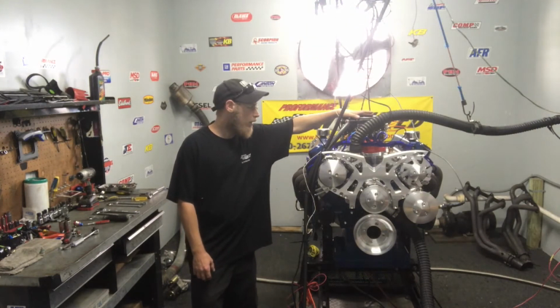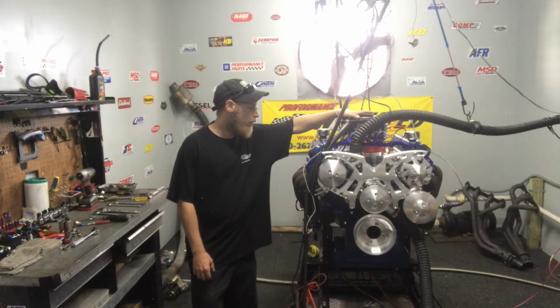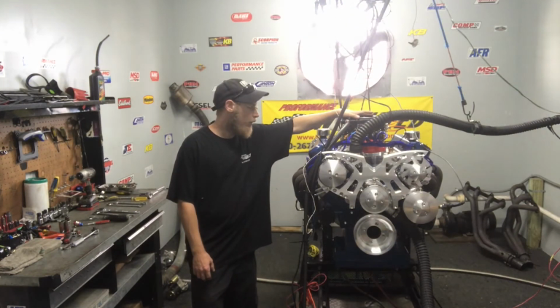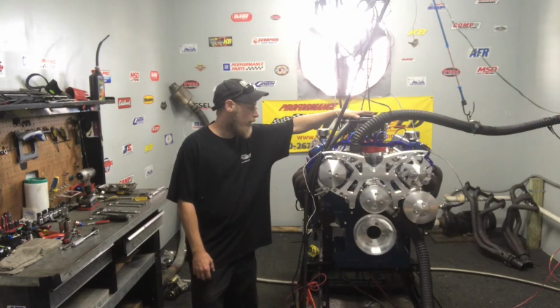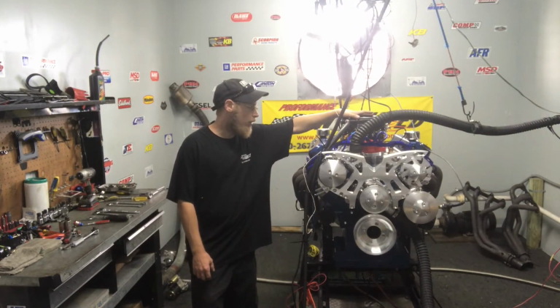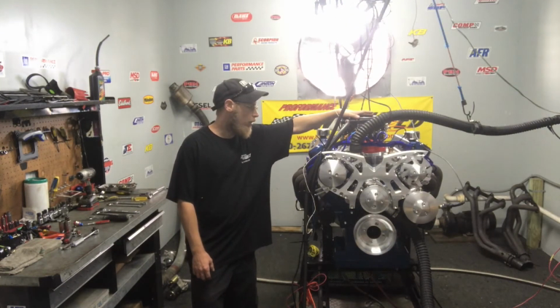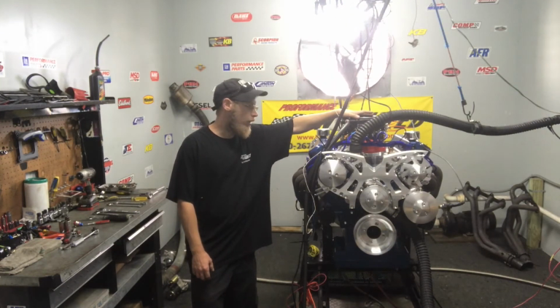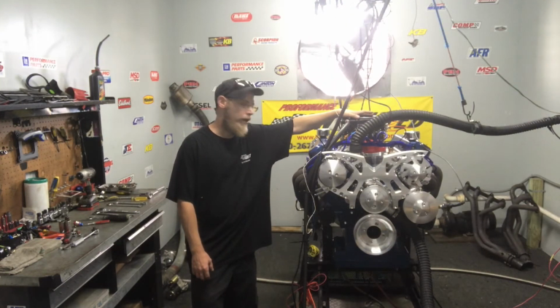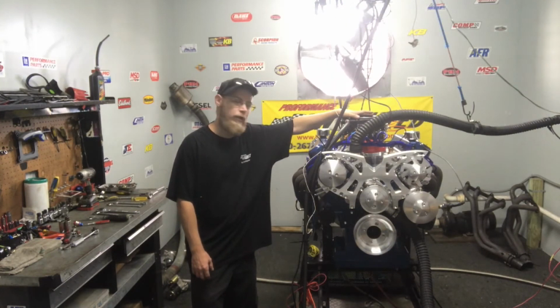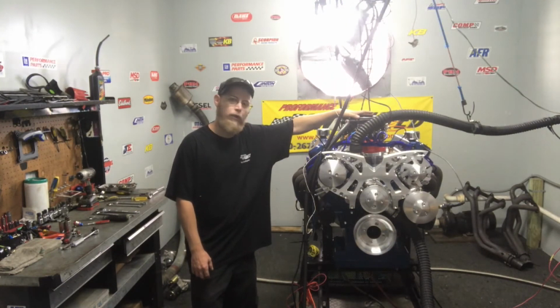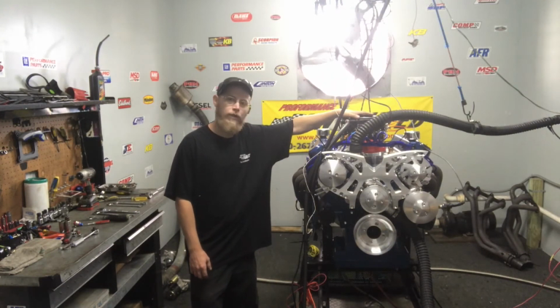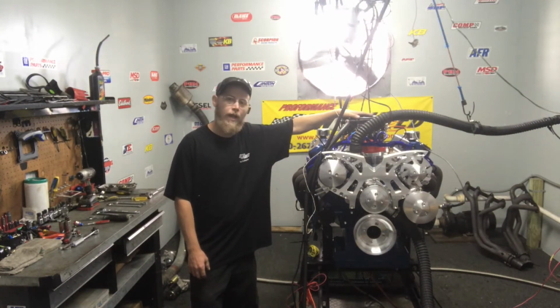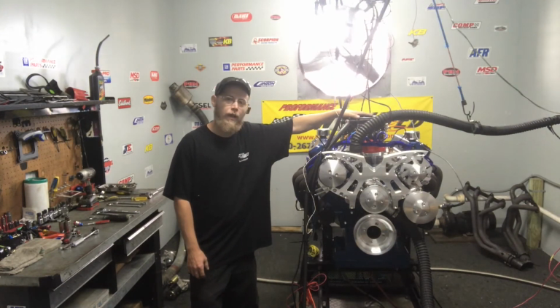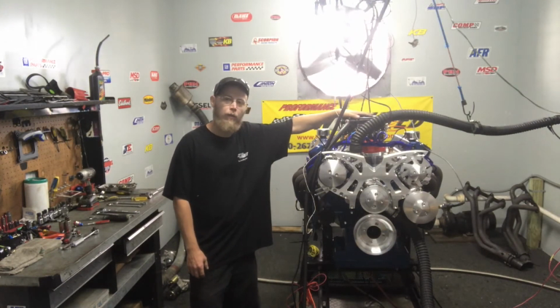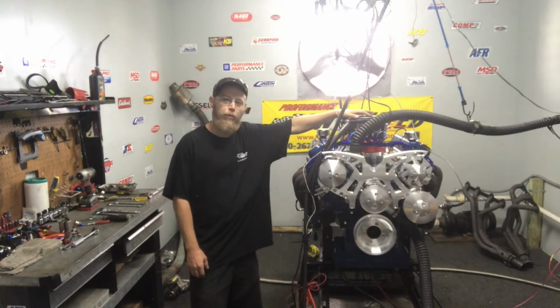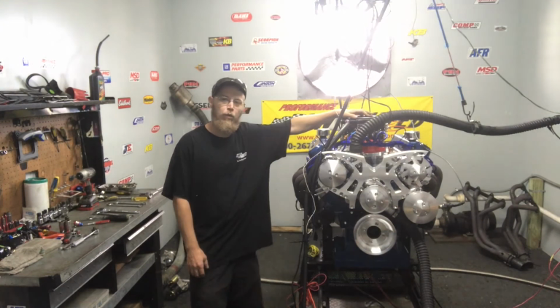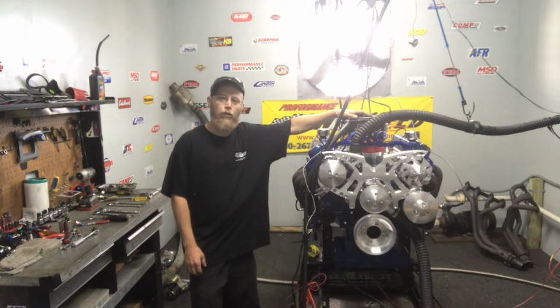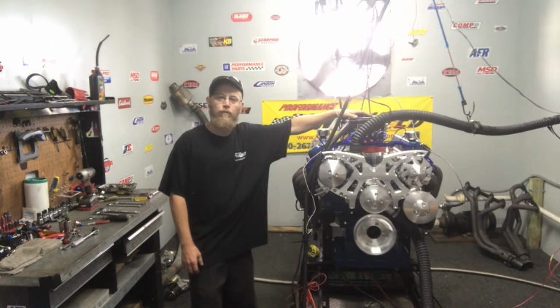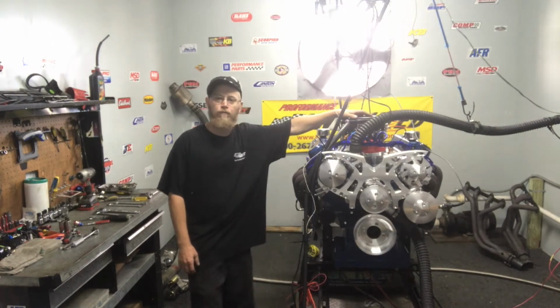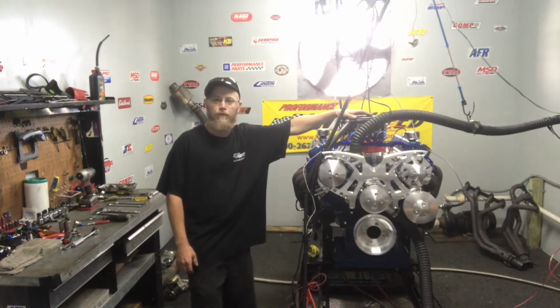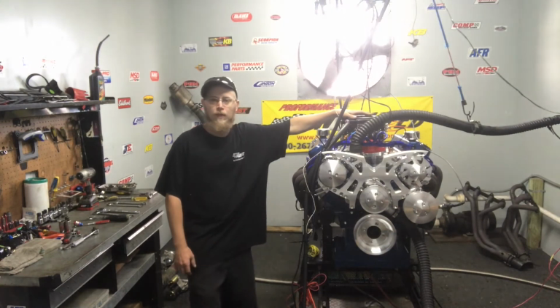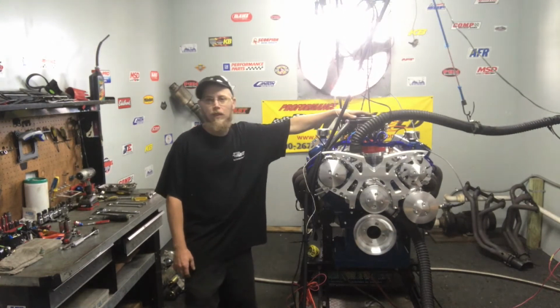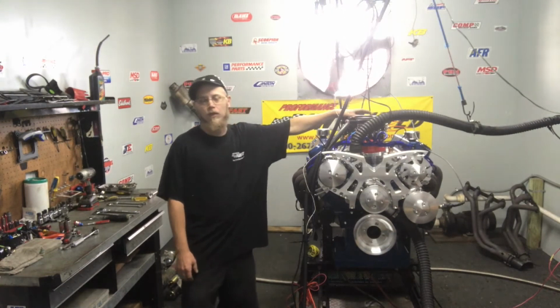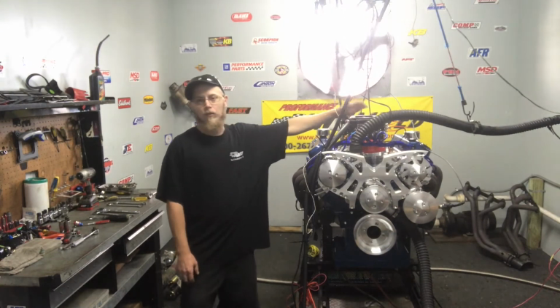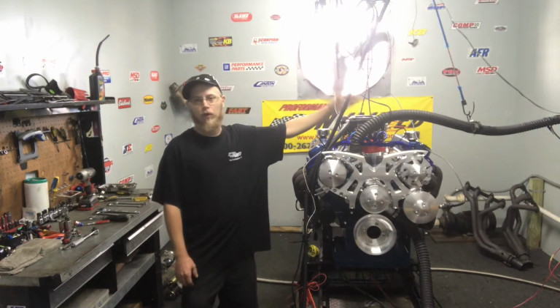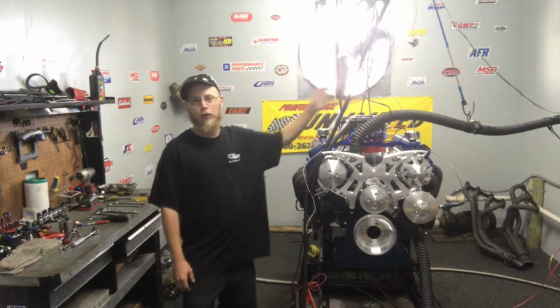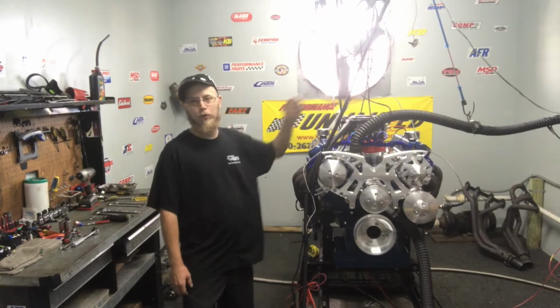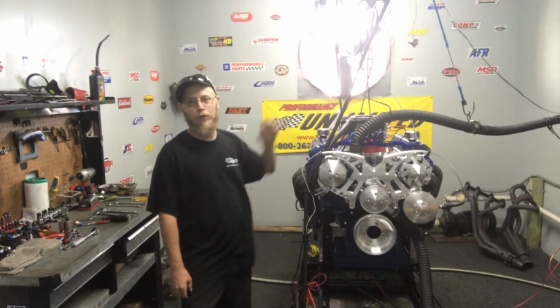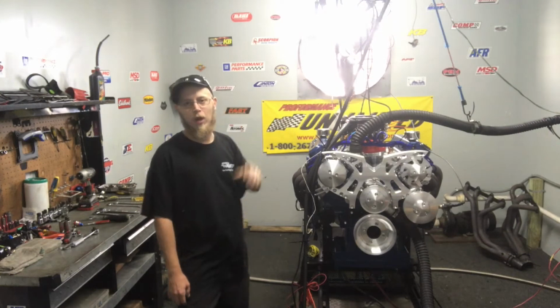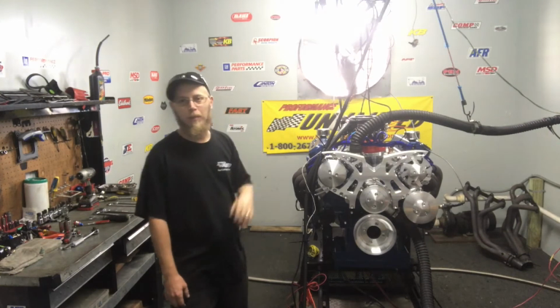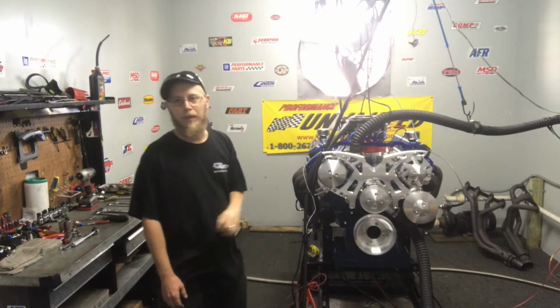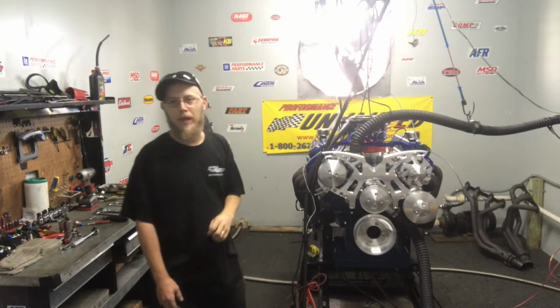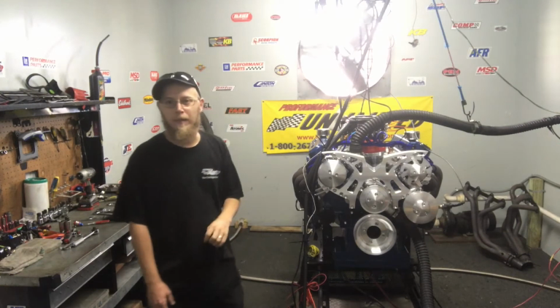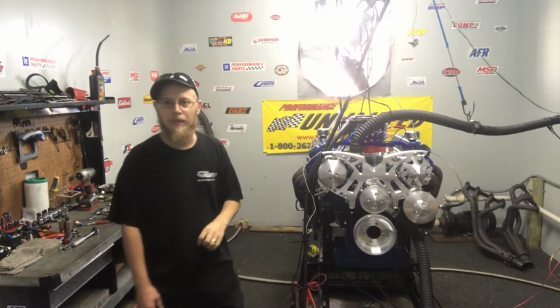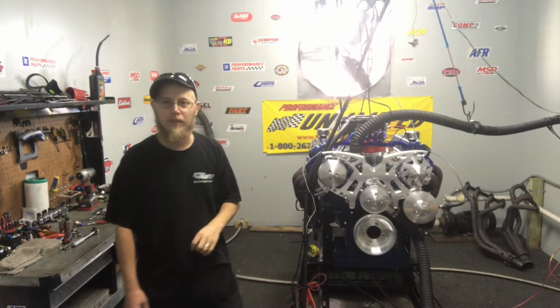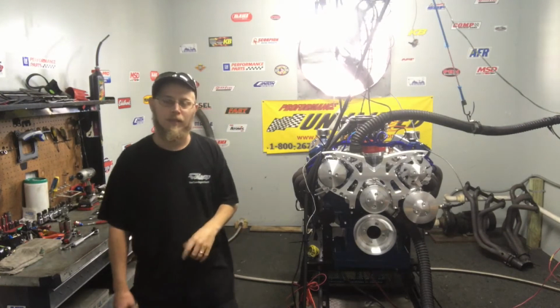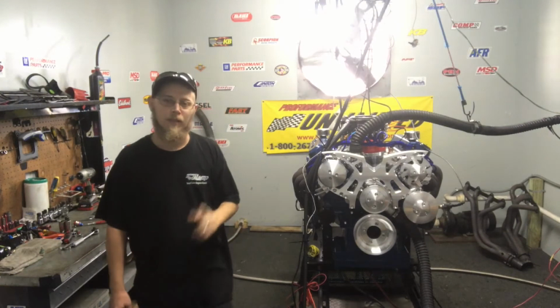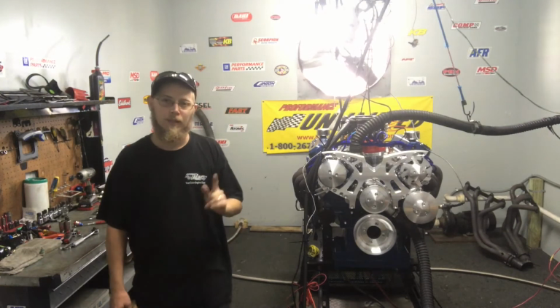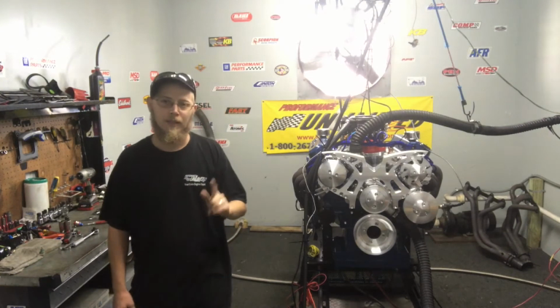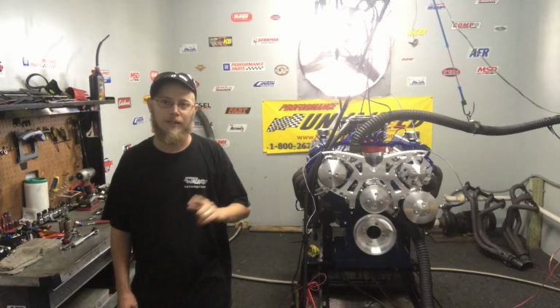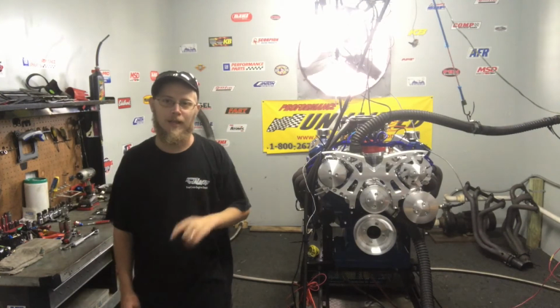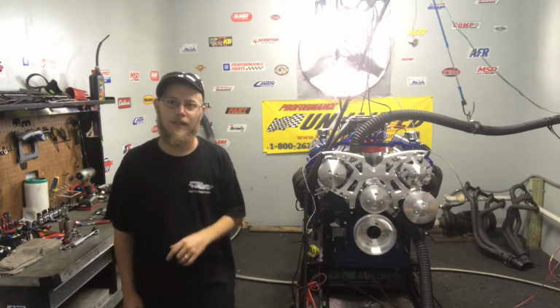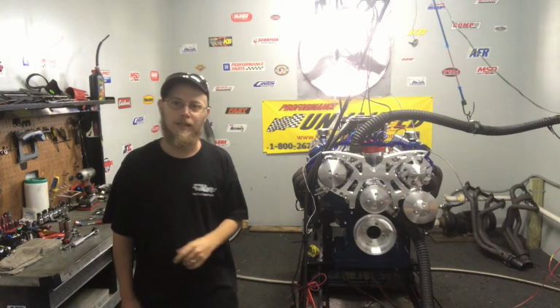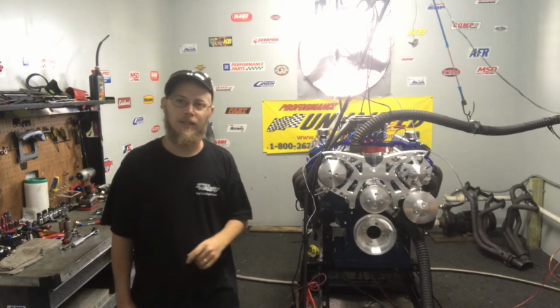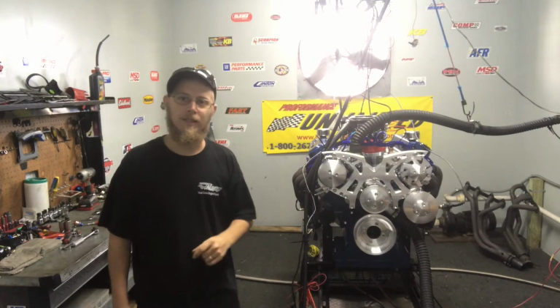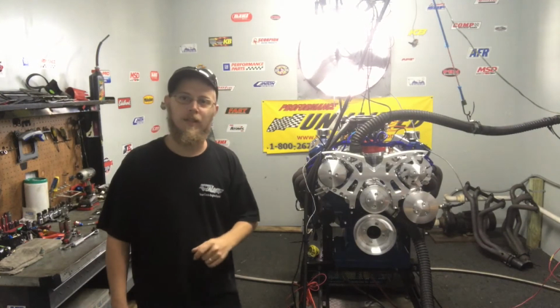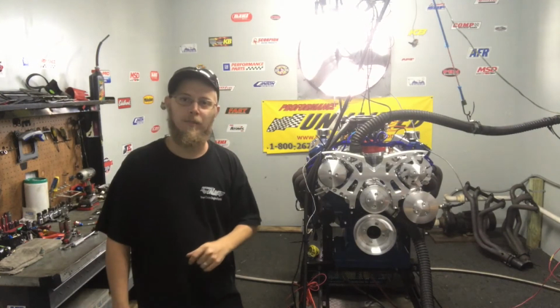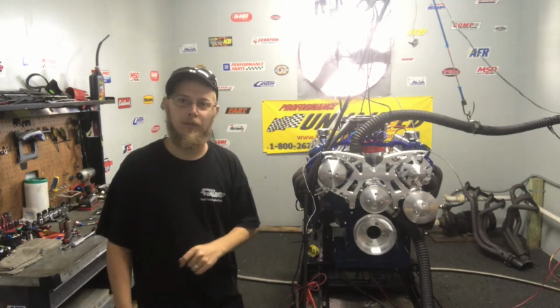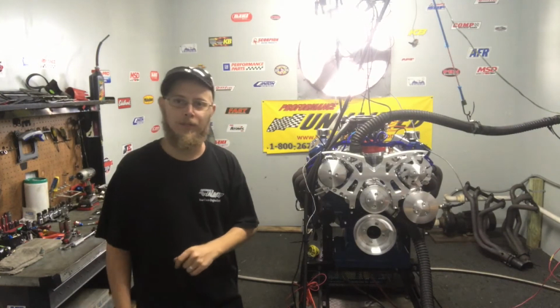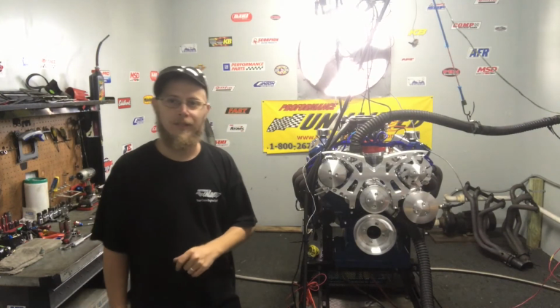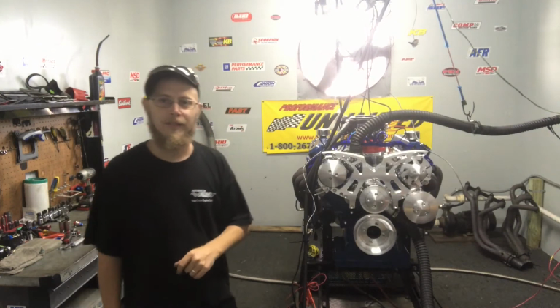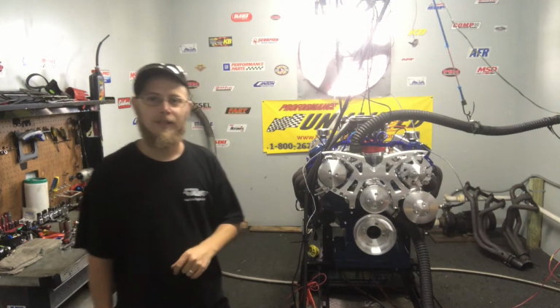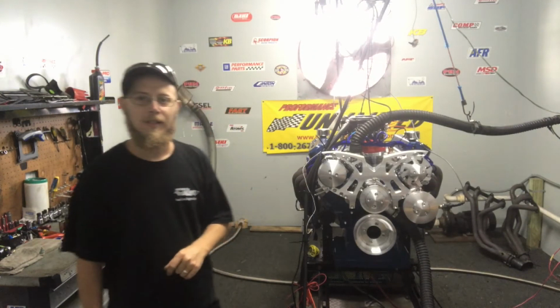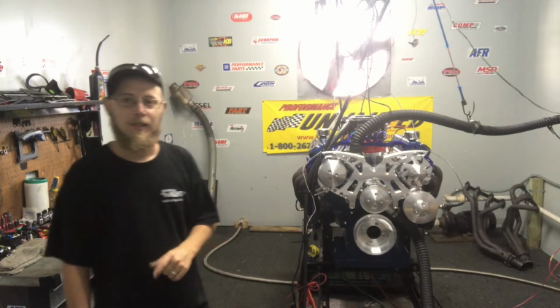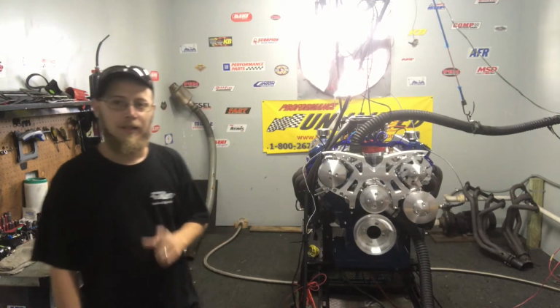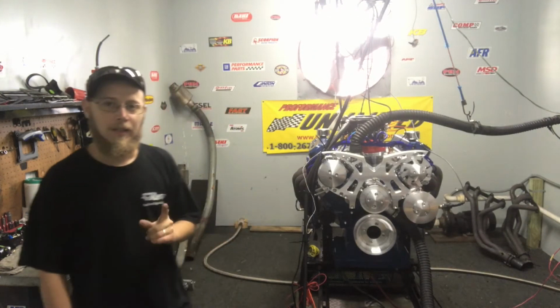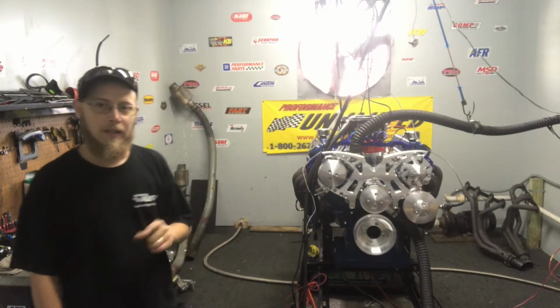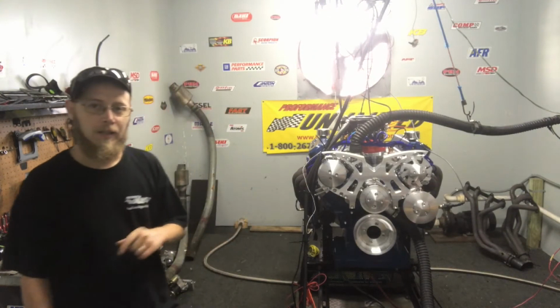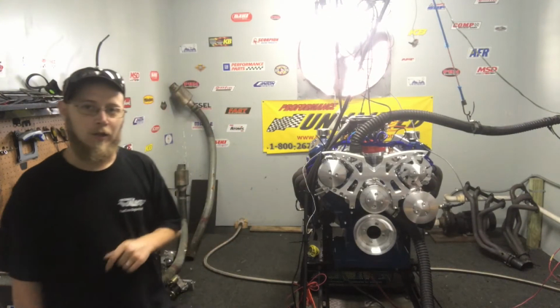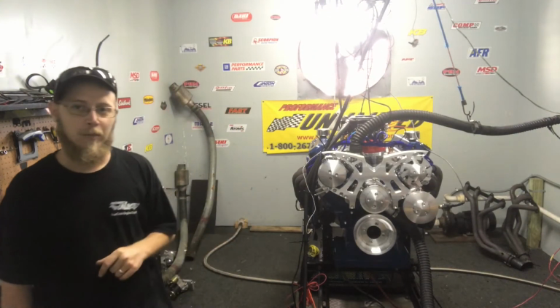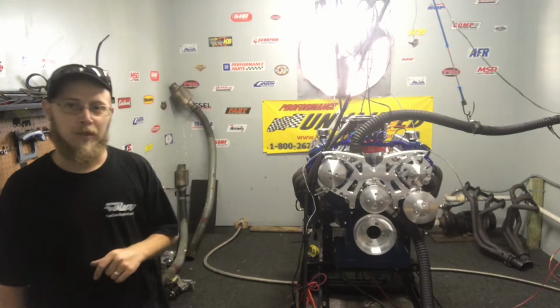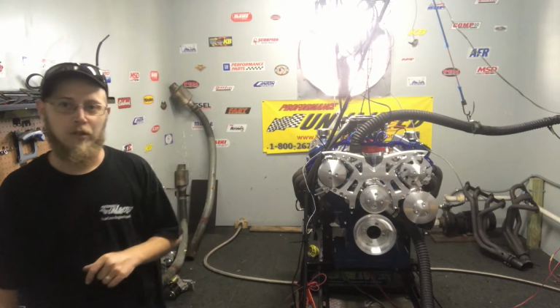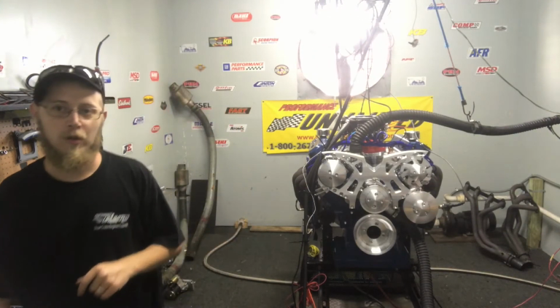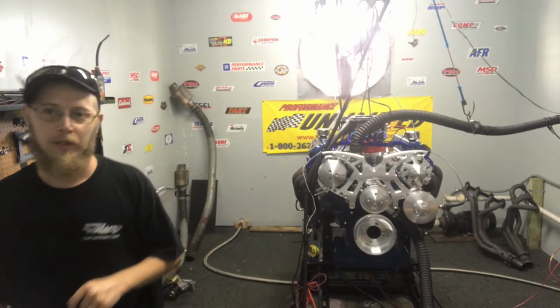We're going to go ahead and do a dyno pull, run through the RPMs, let you guys see the numbers, and I hope you enjoy.